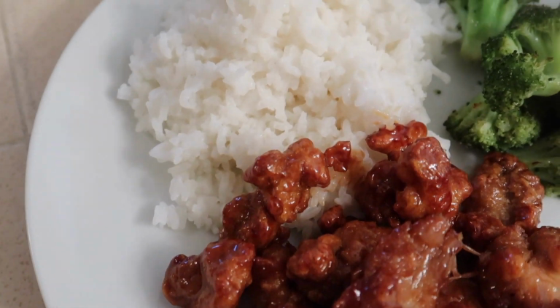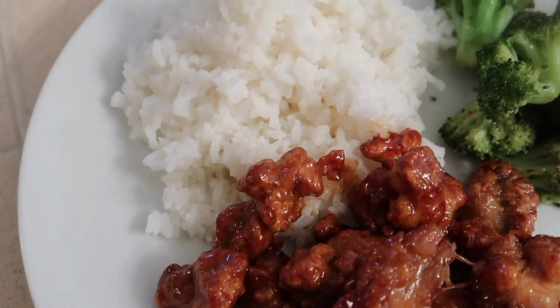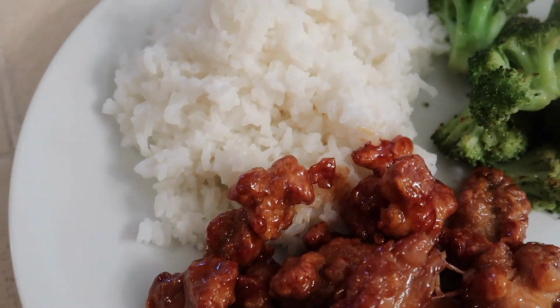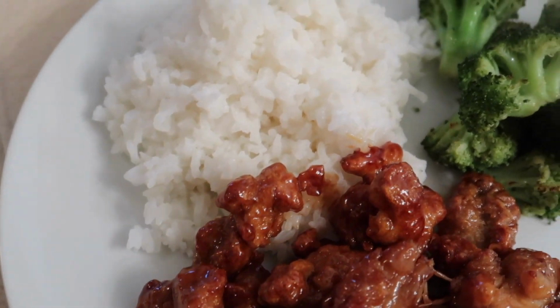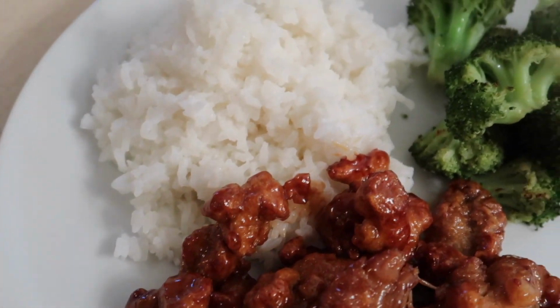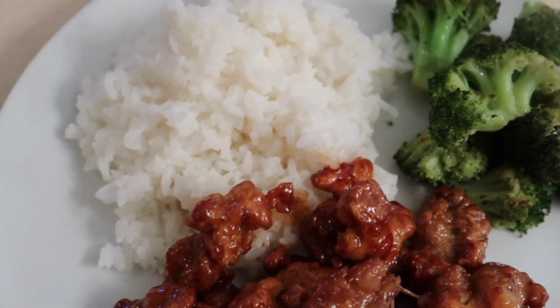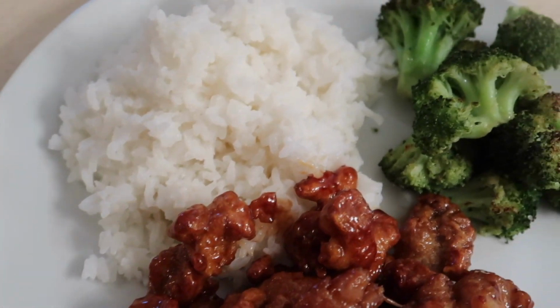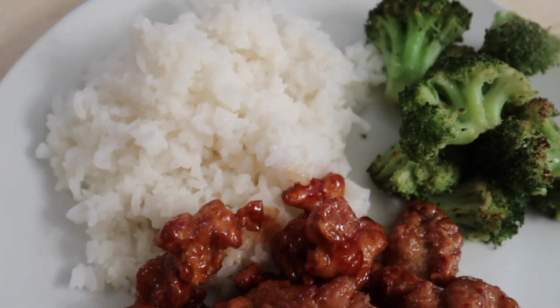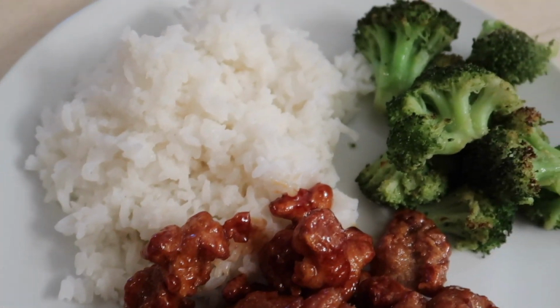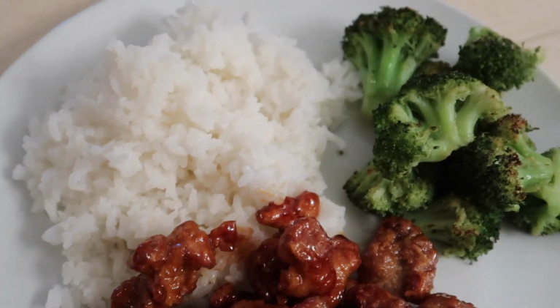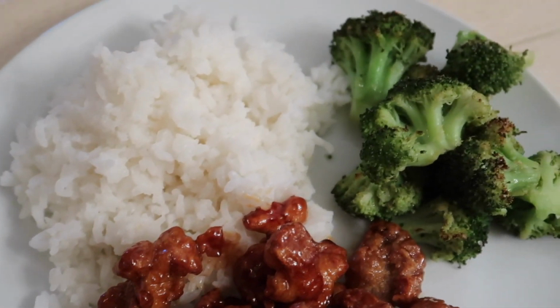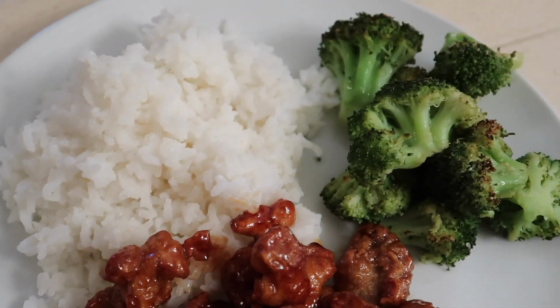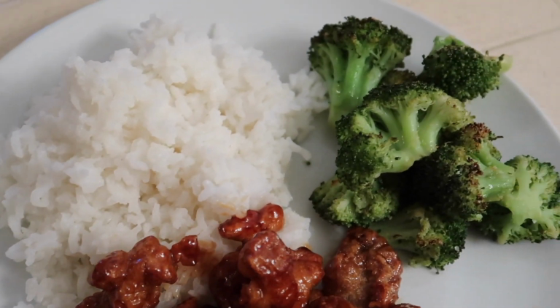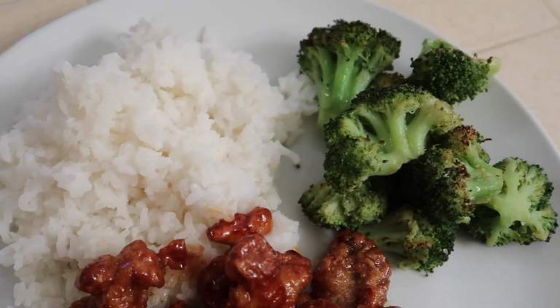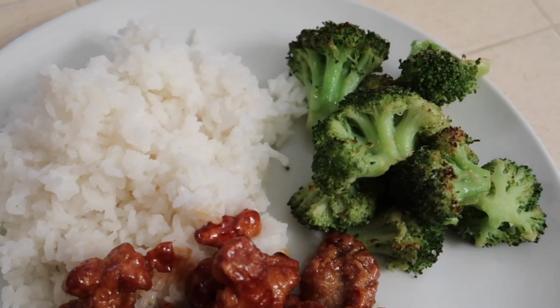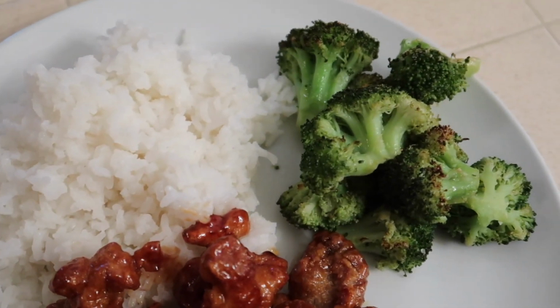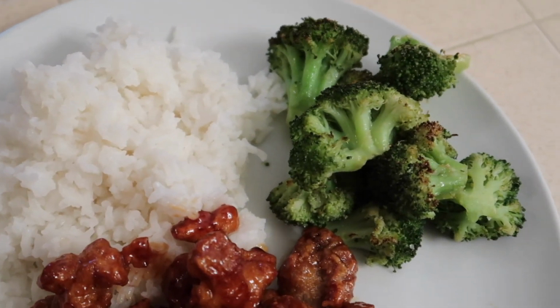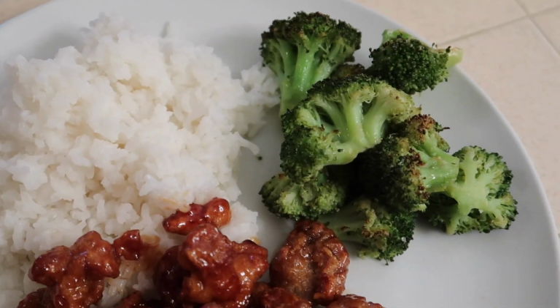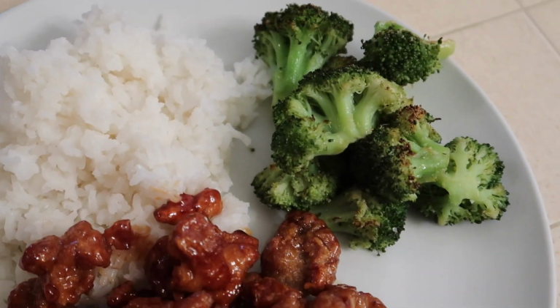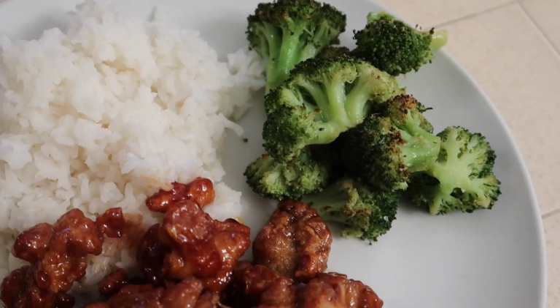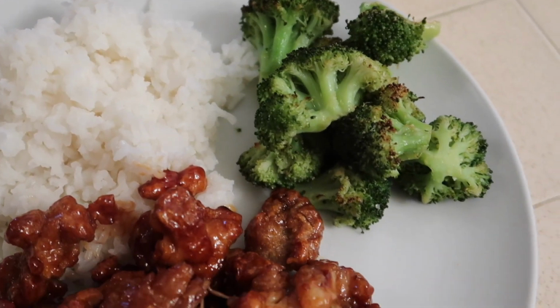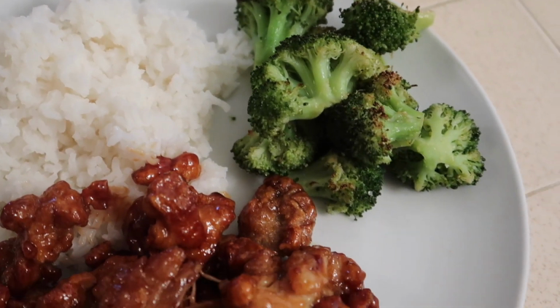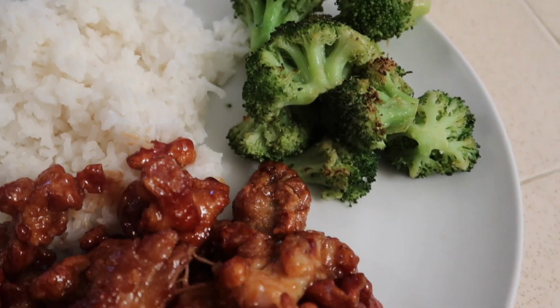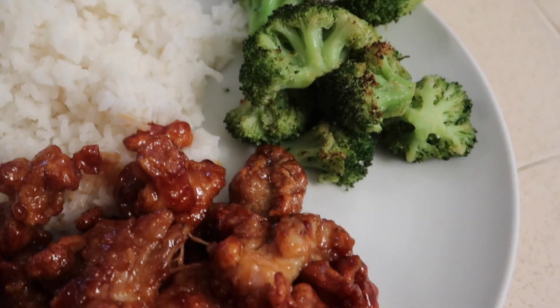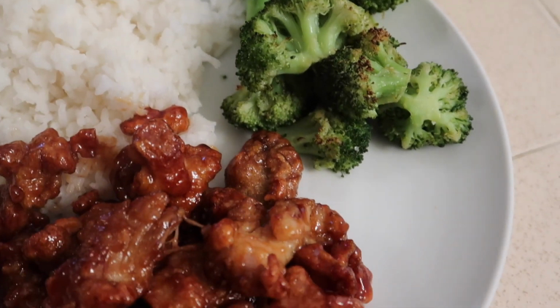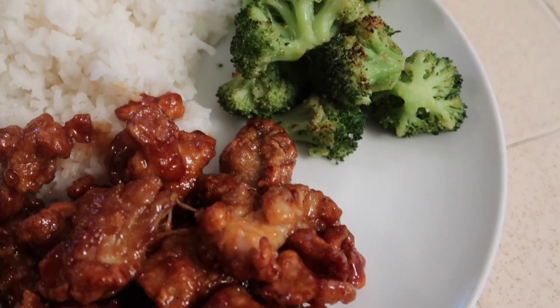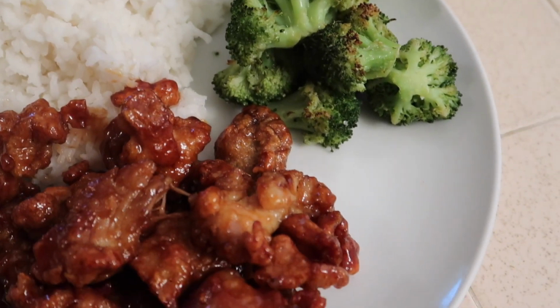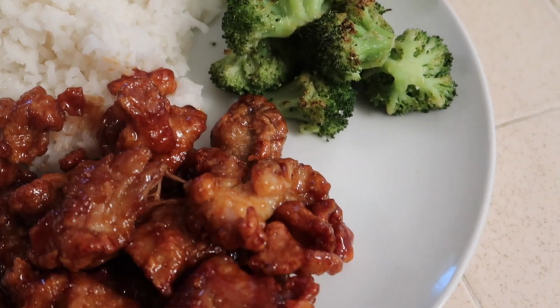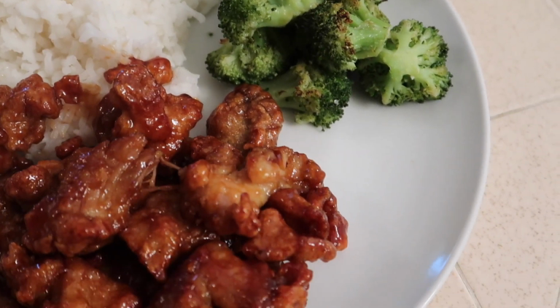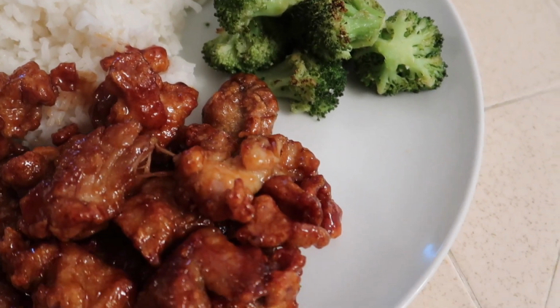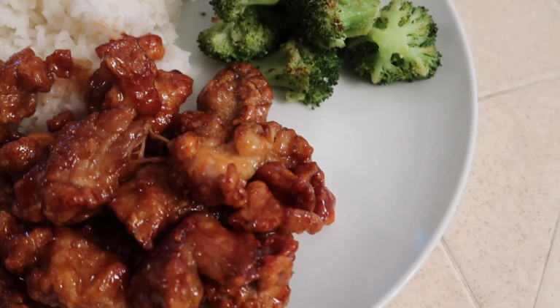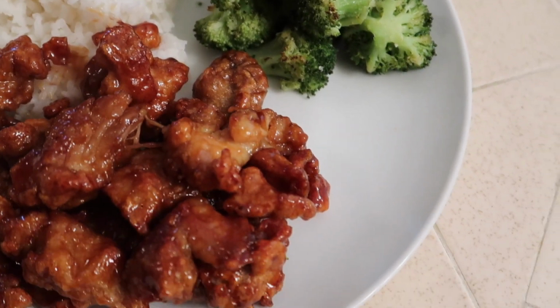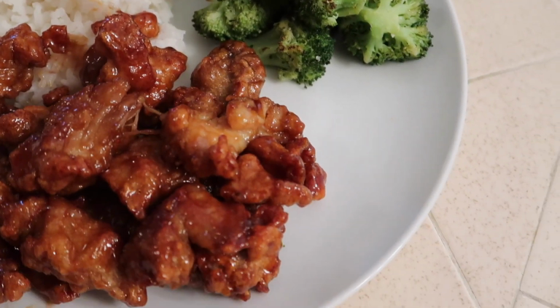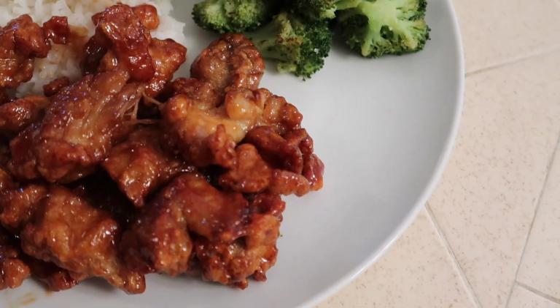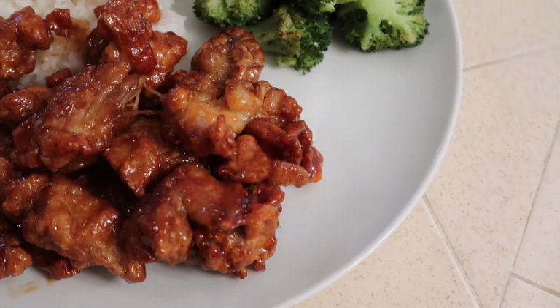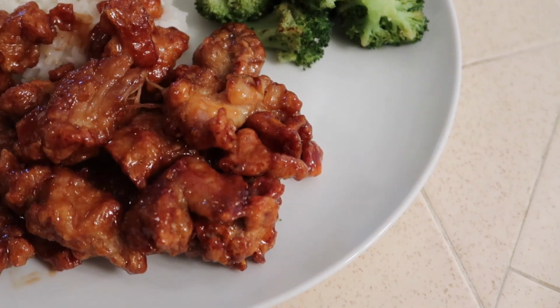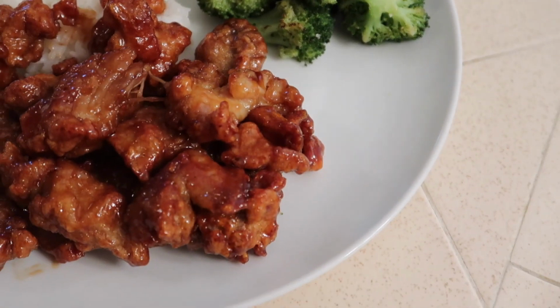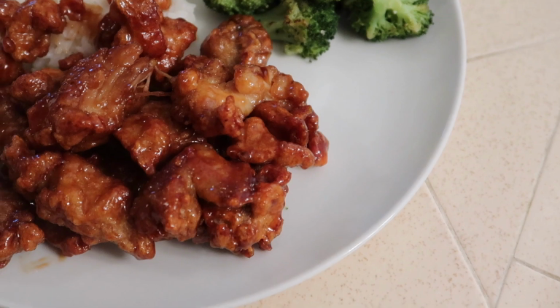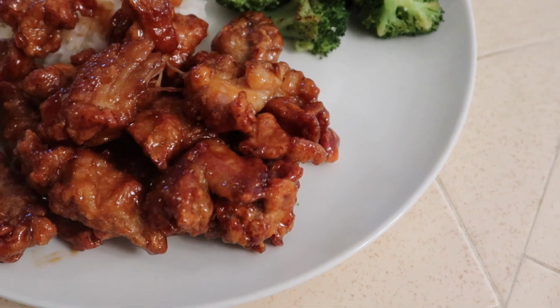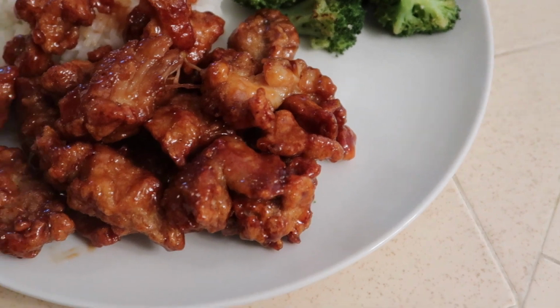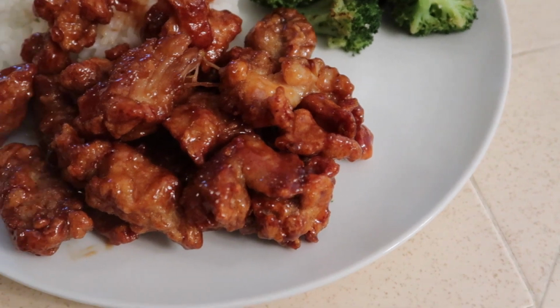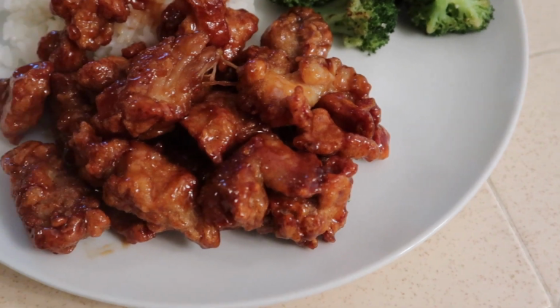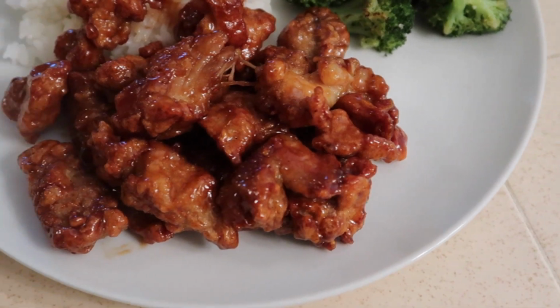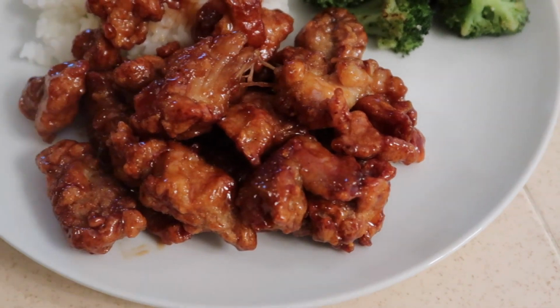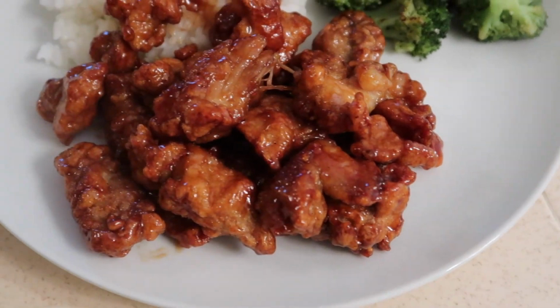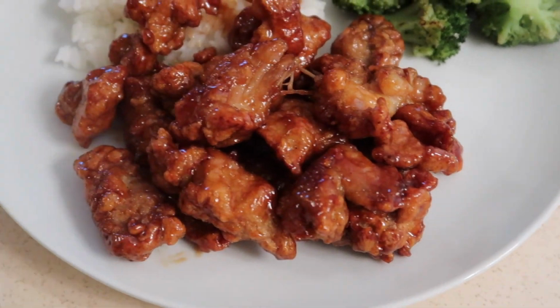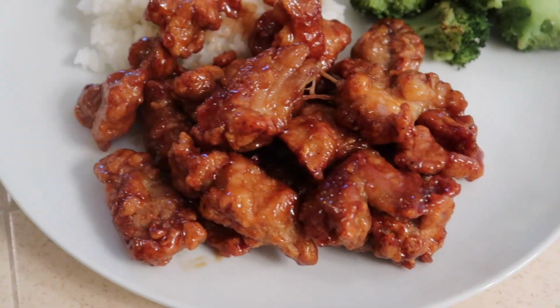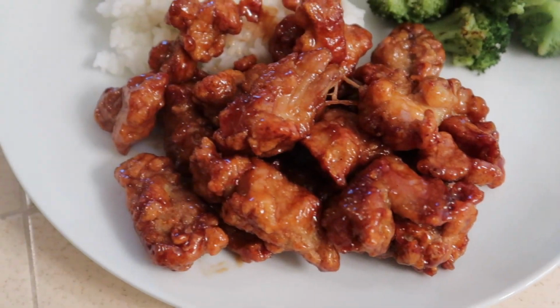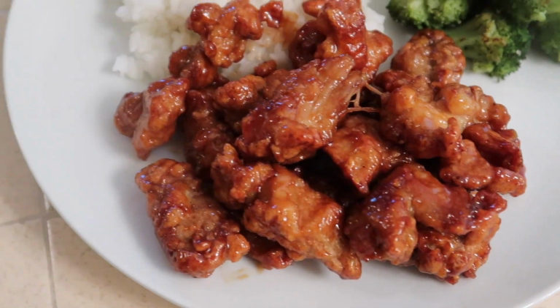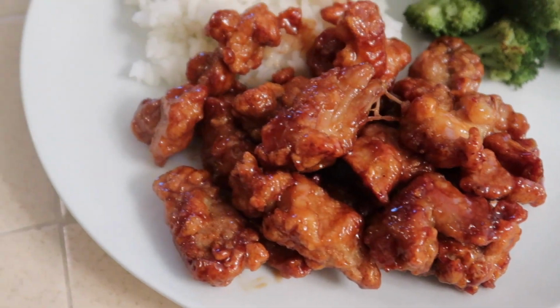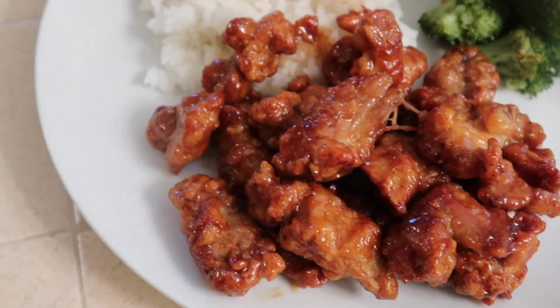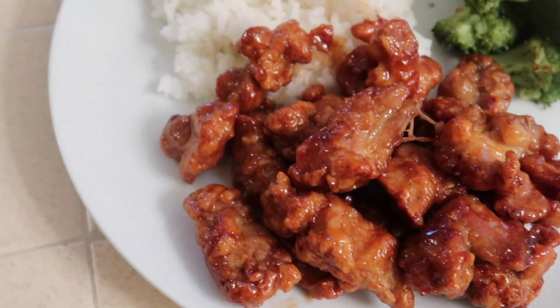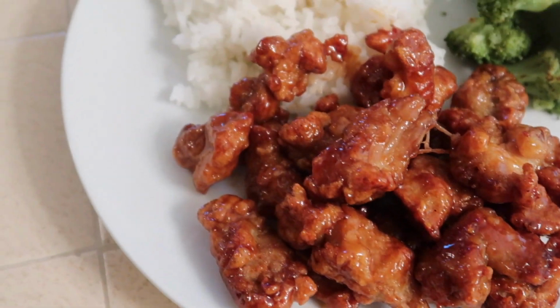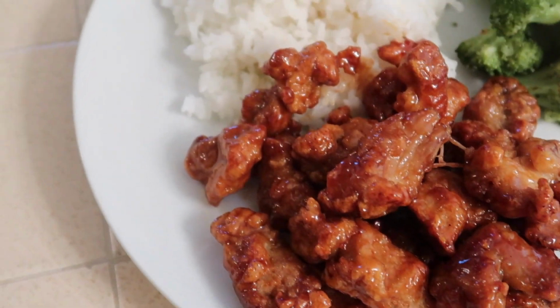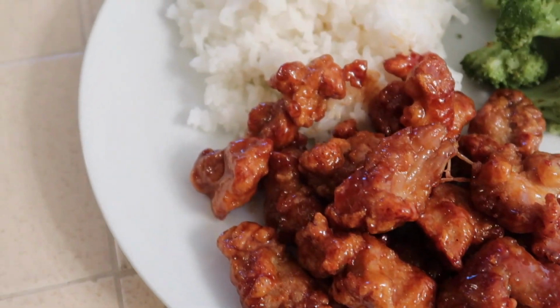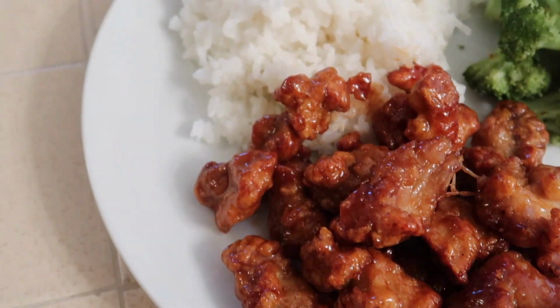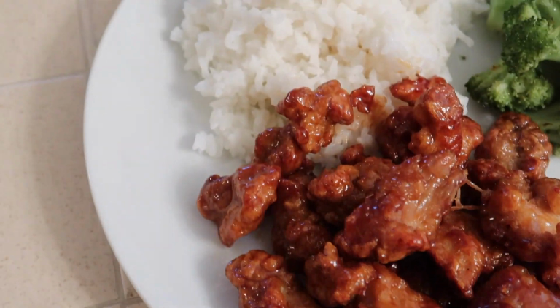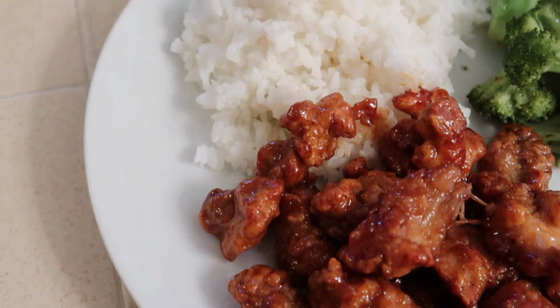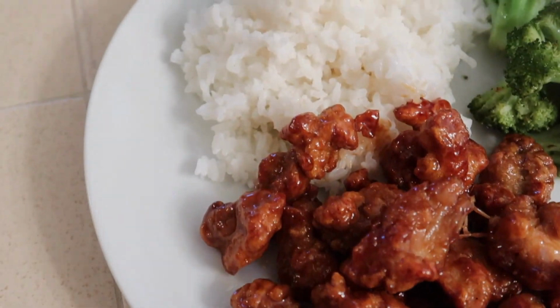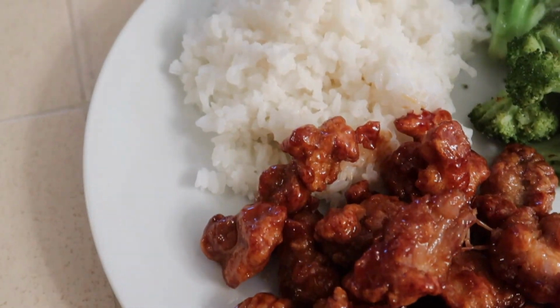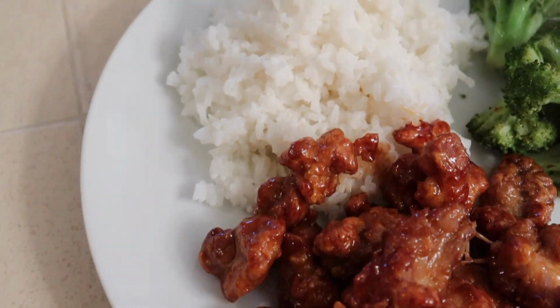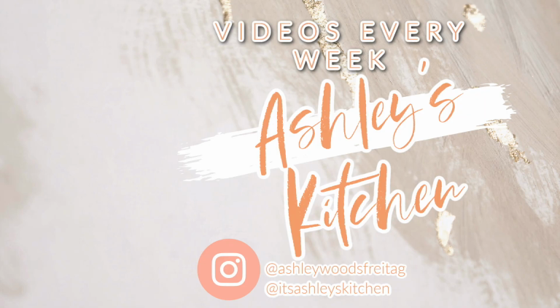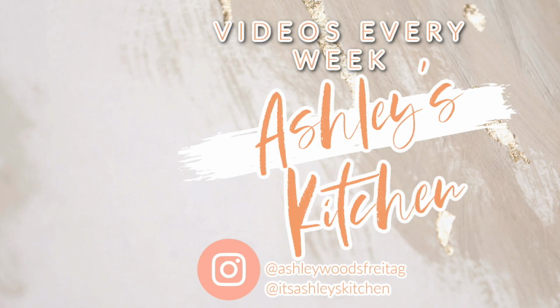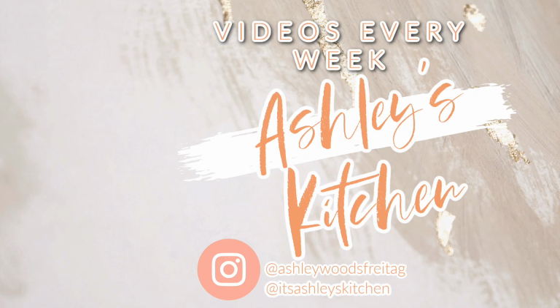Thank you so much for watching this week's What's for Dinner video. Make sure you come back next week for another one. We'll see you next week, bye!